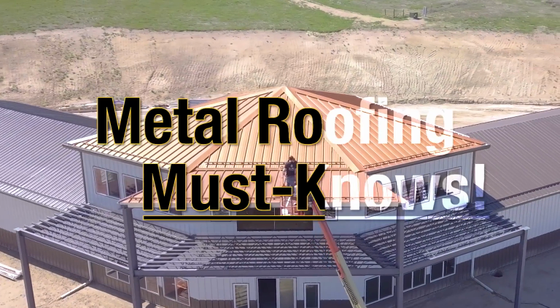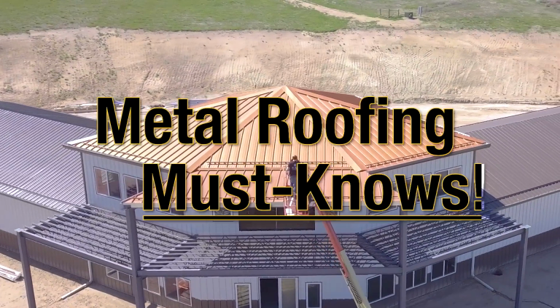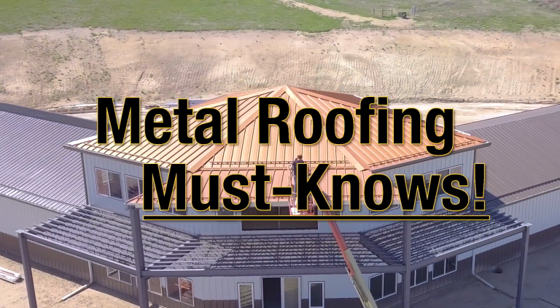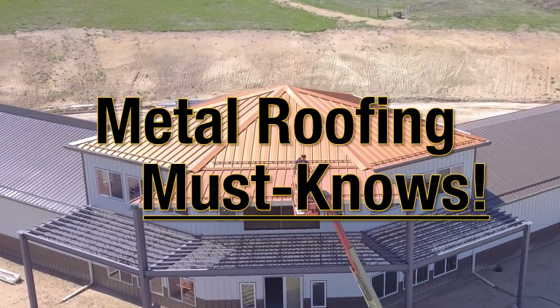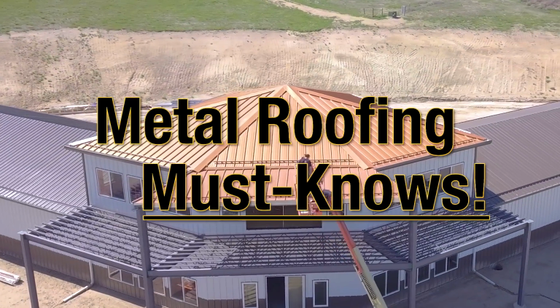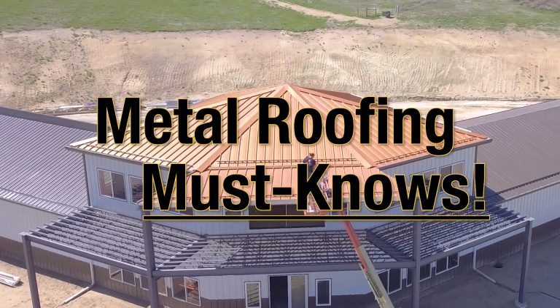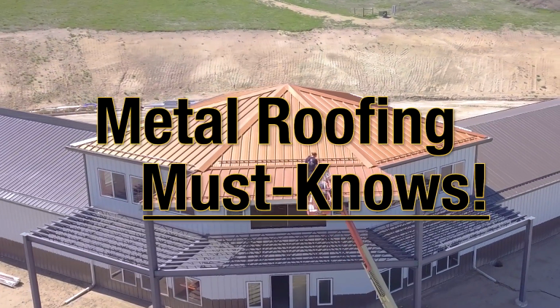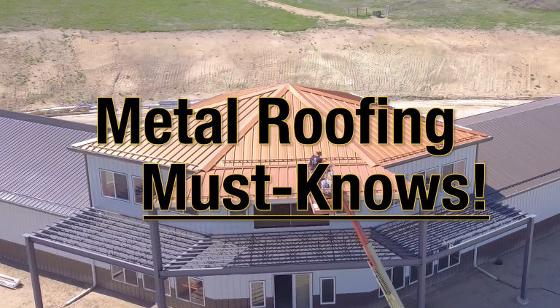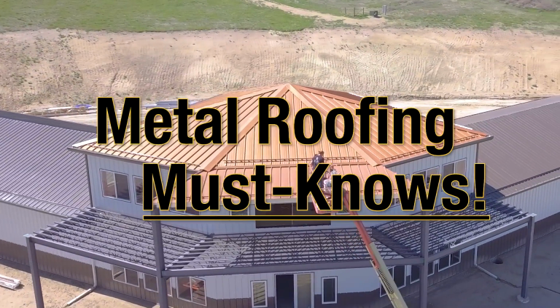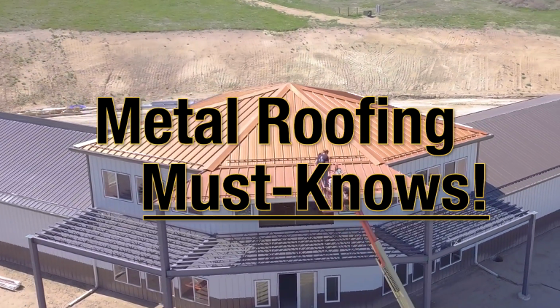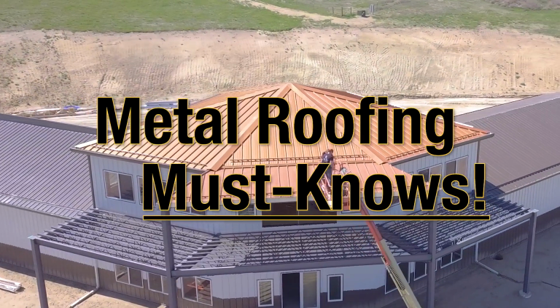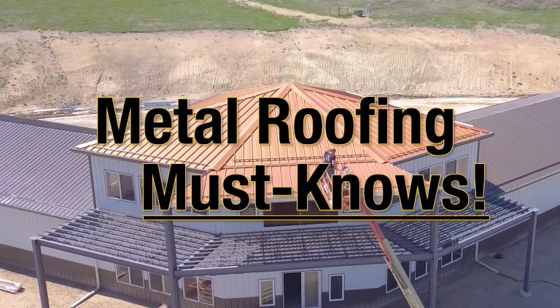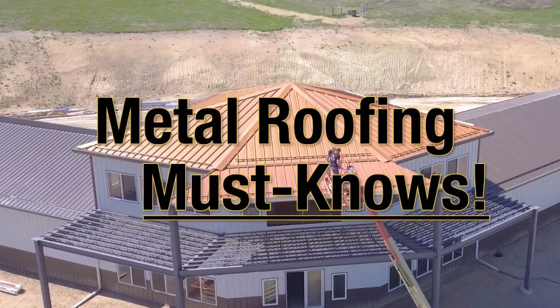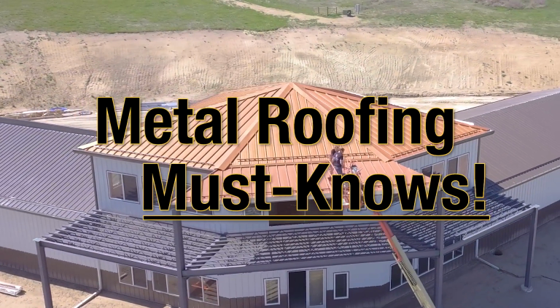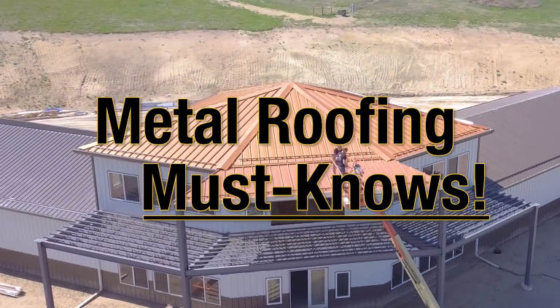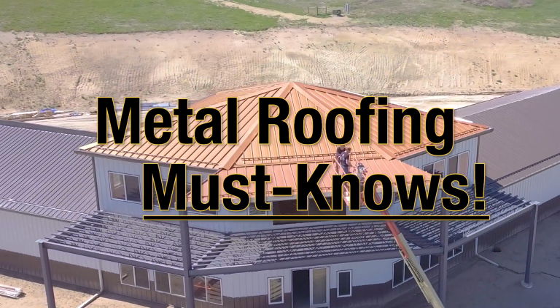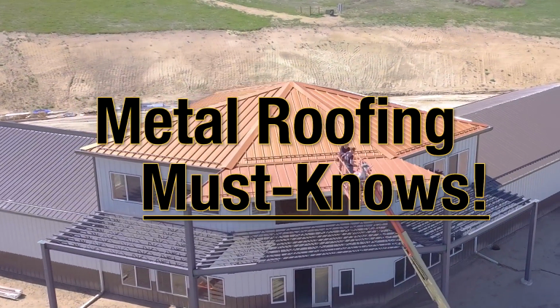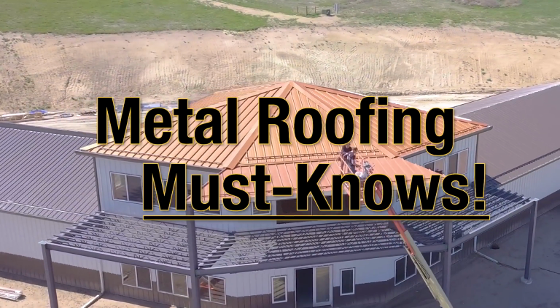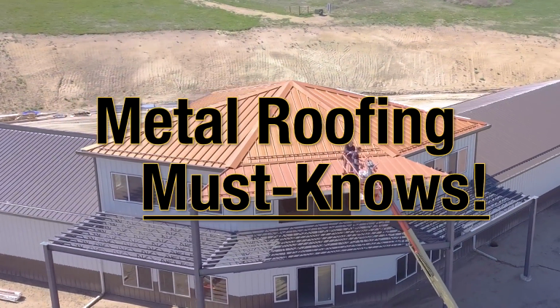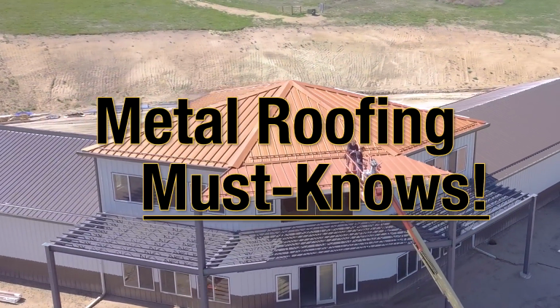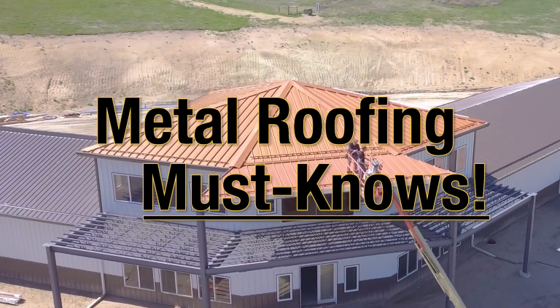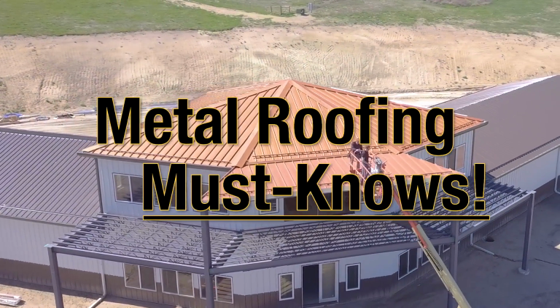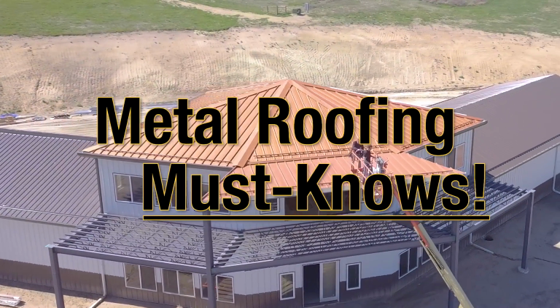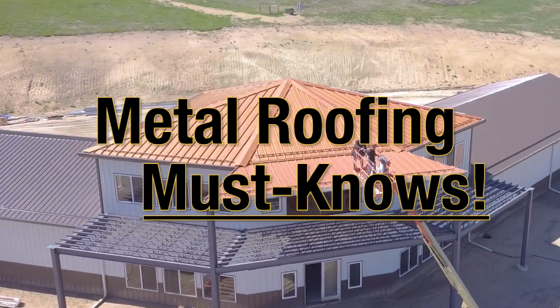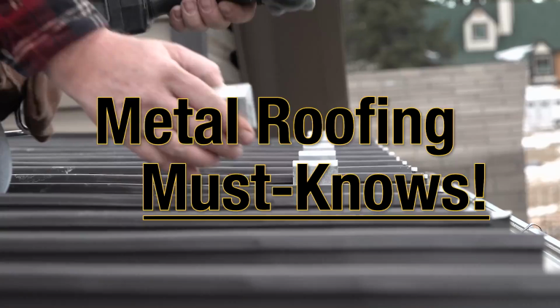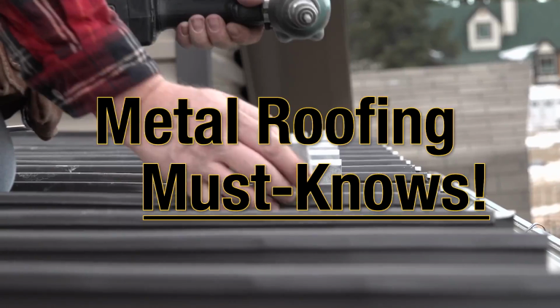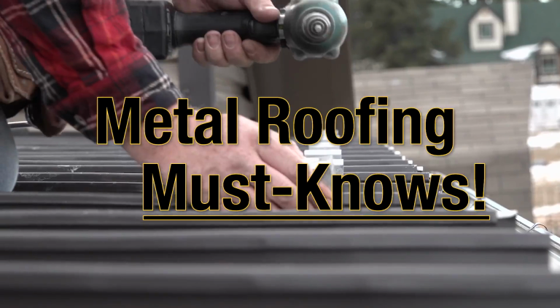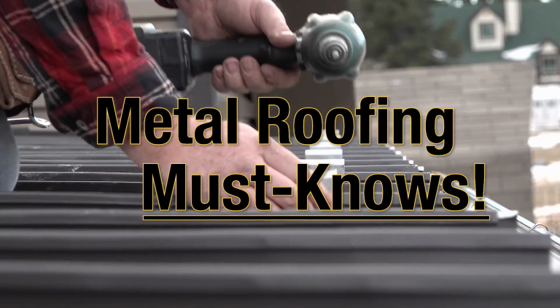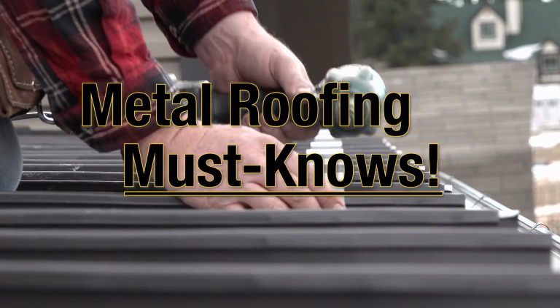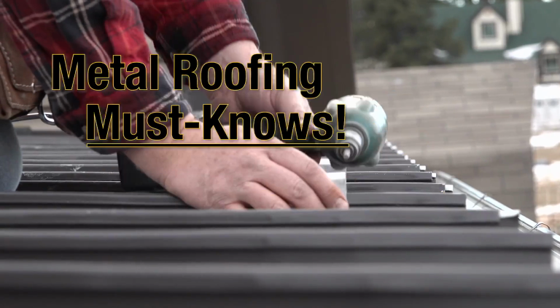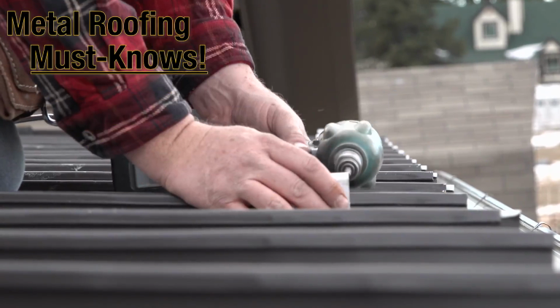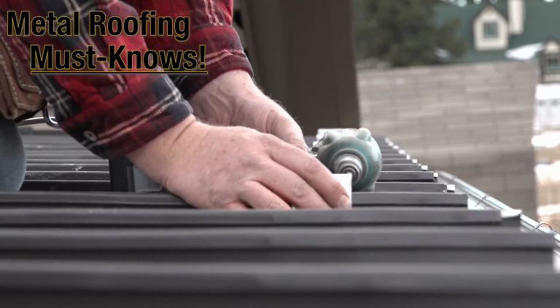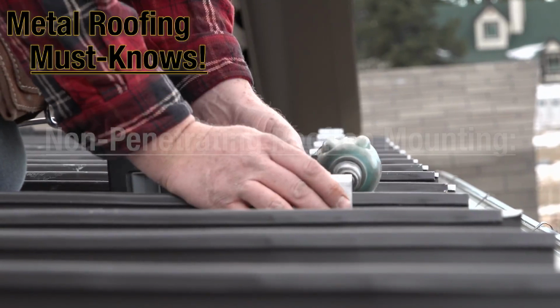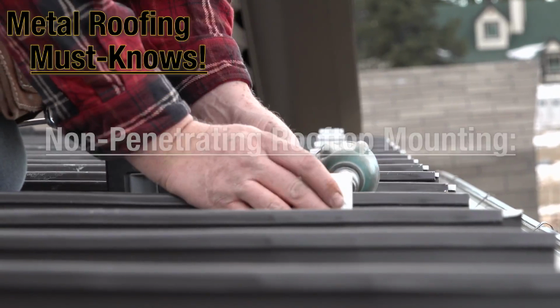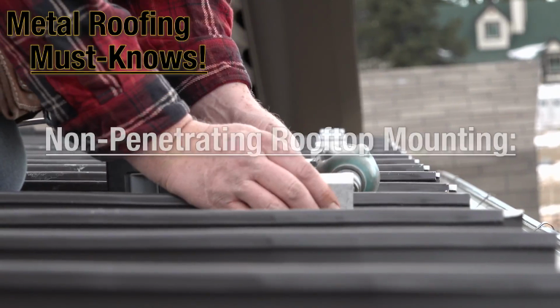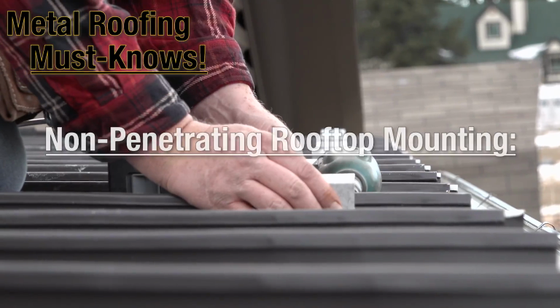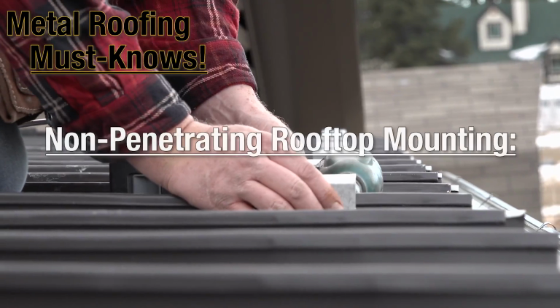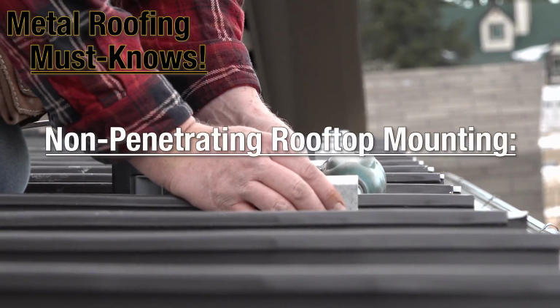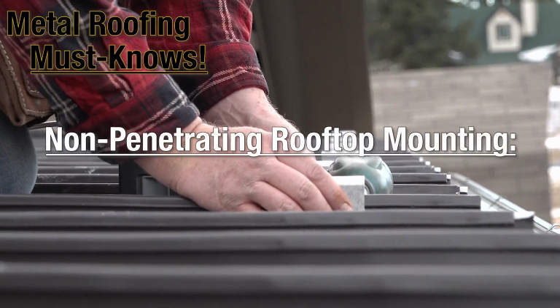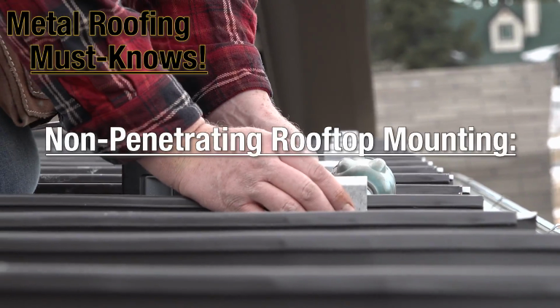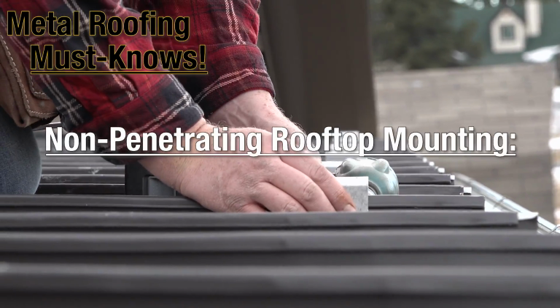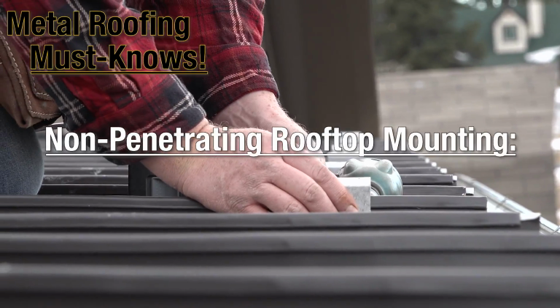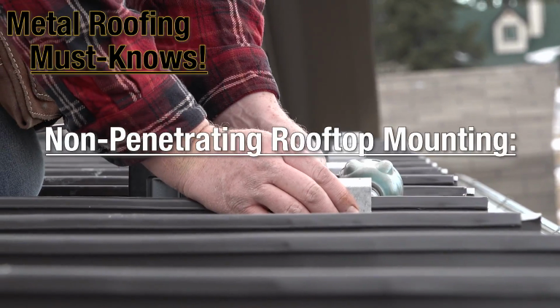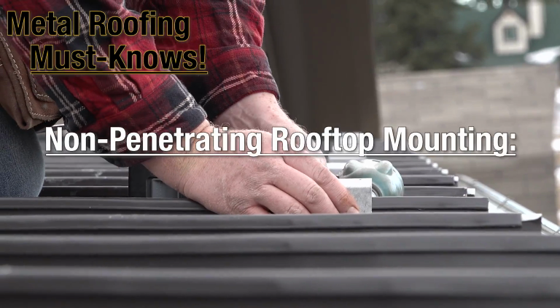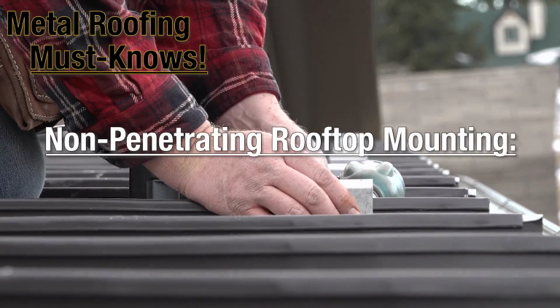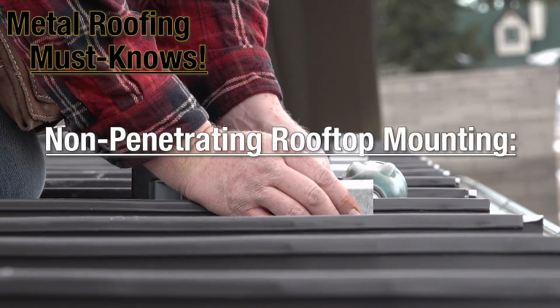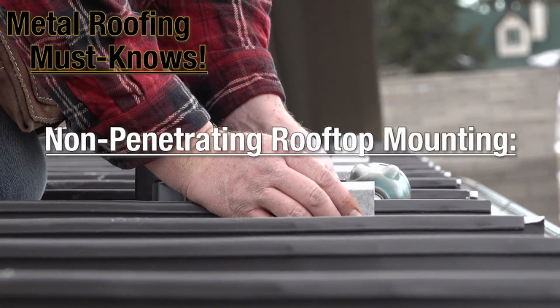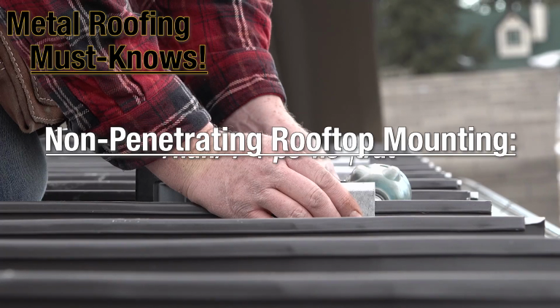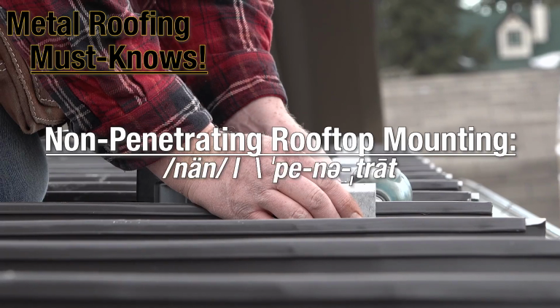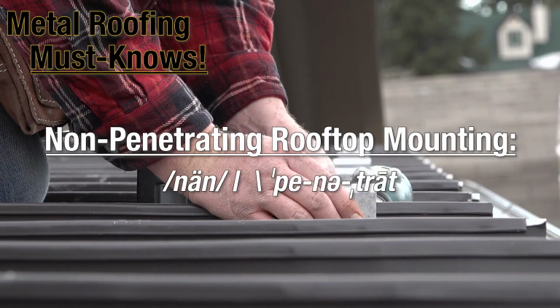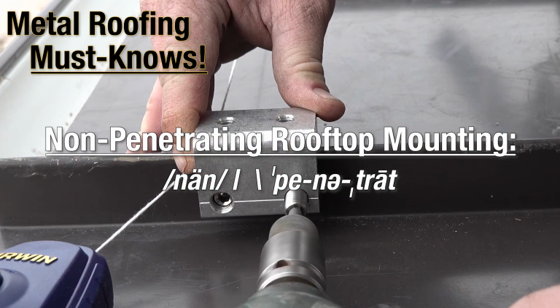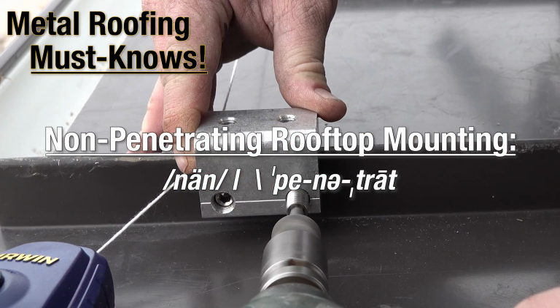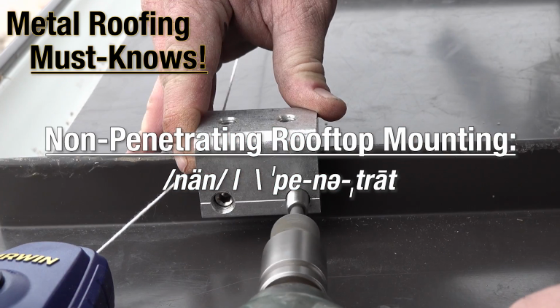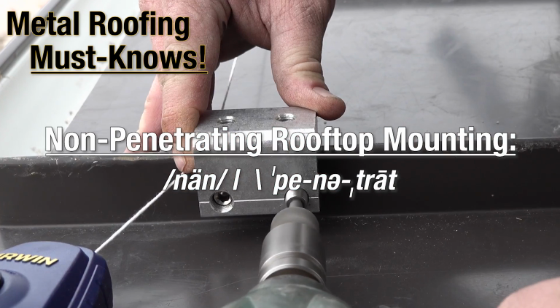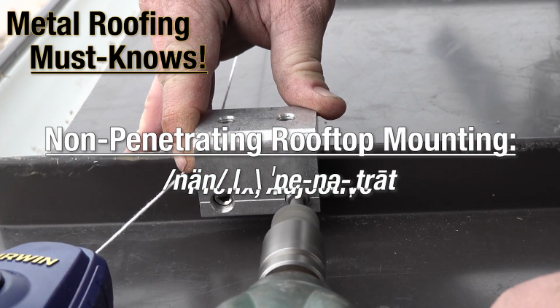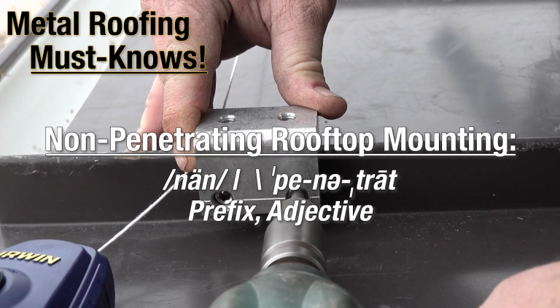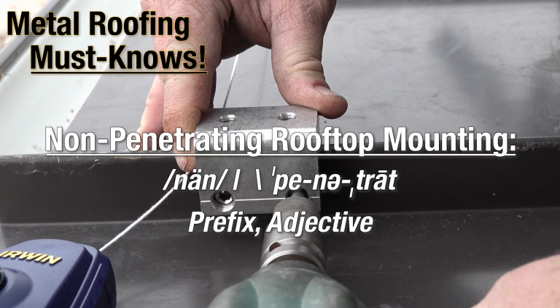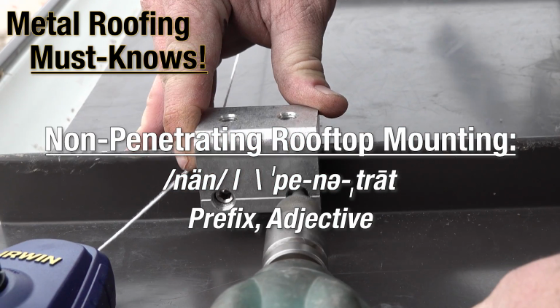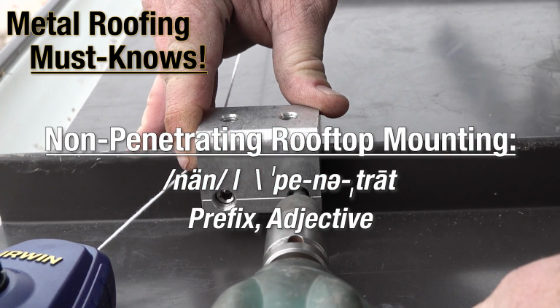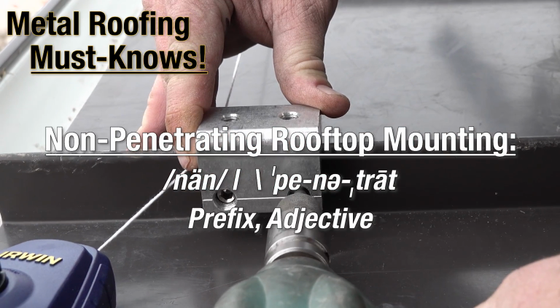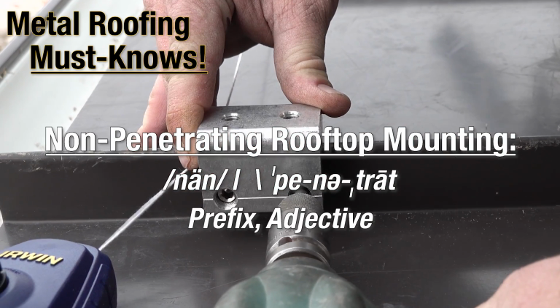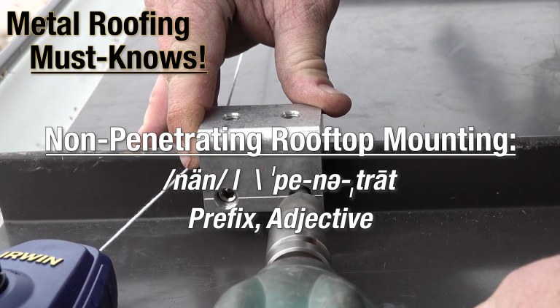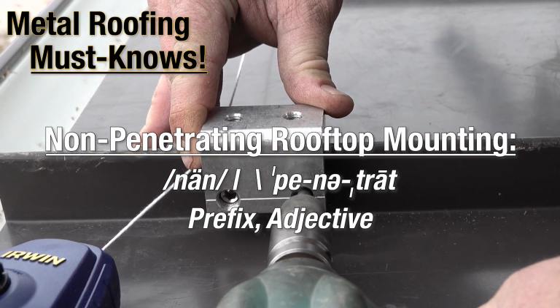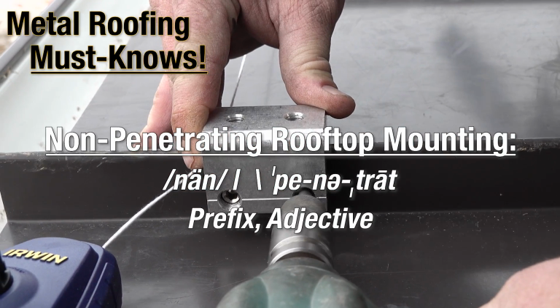Welcome back for another Metal Roofing Must Know. This week: Non-Penetrating Rooftop Mounting — prefix and adjective.